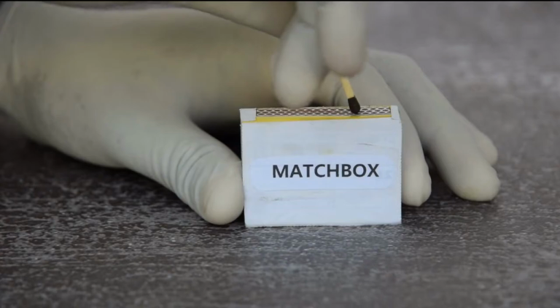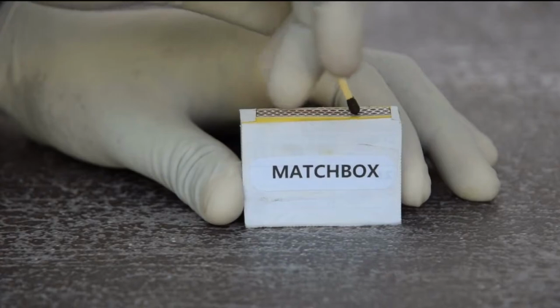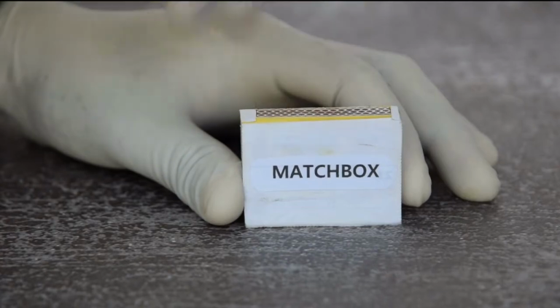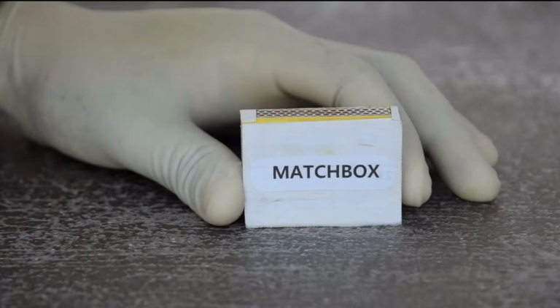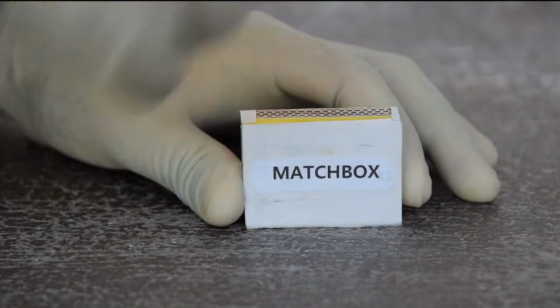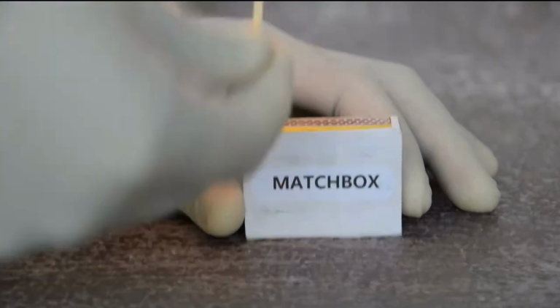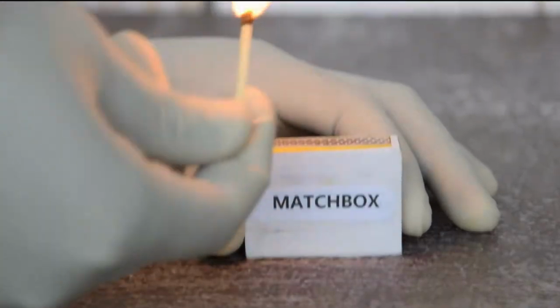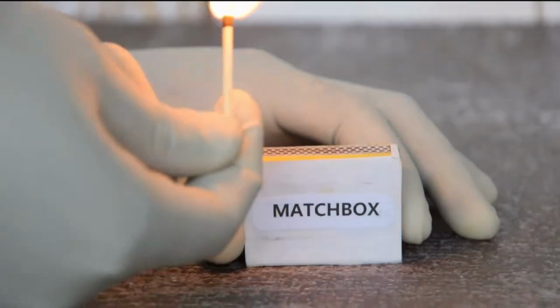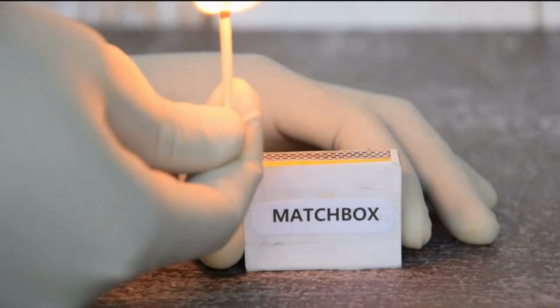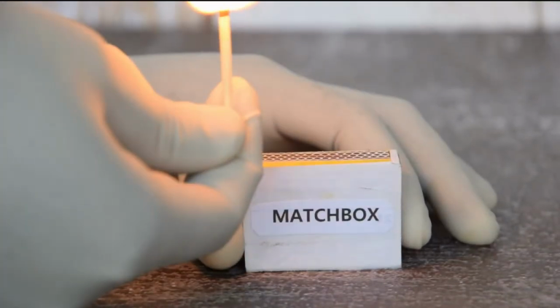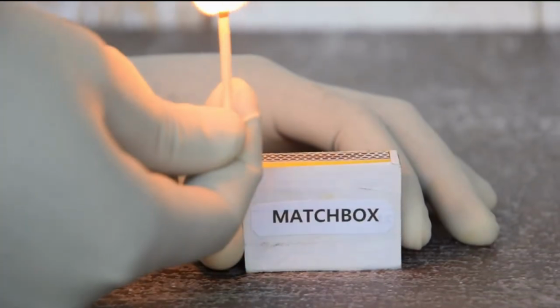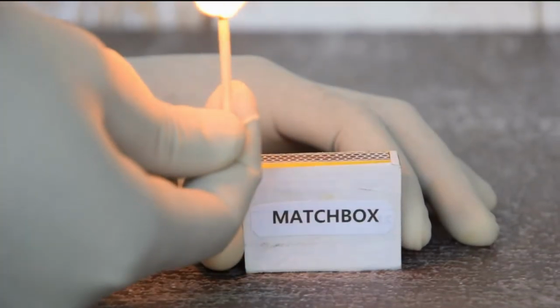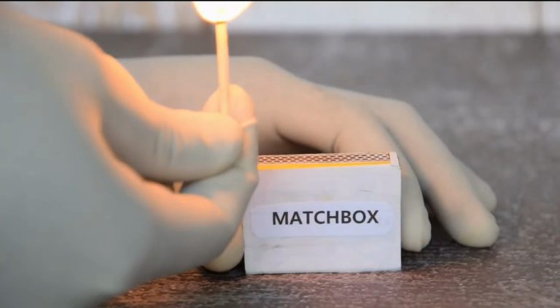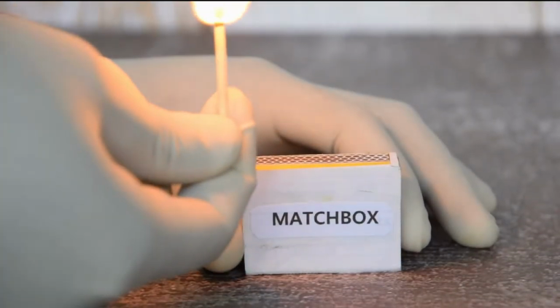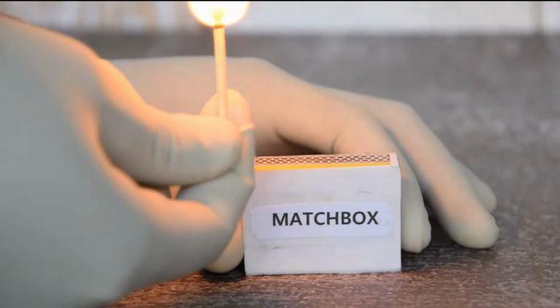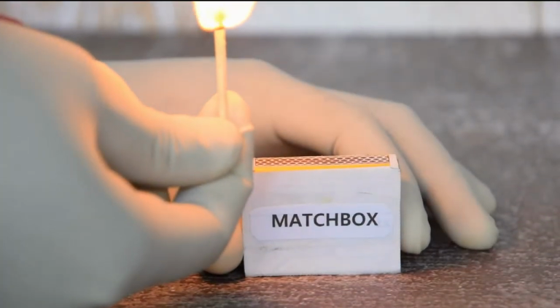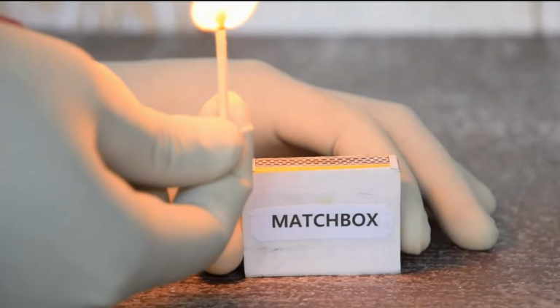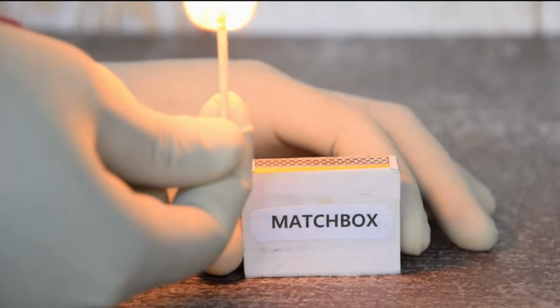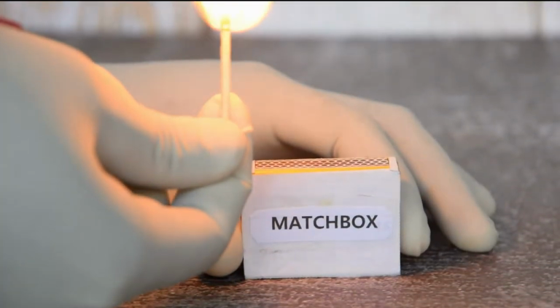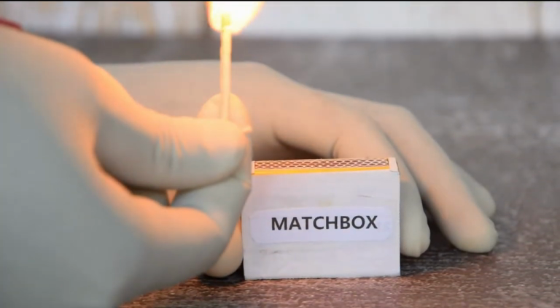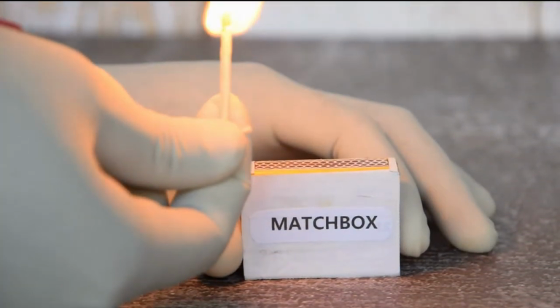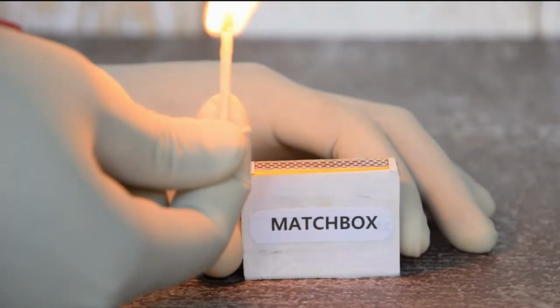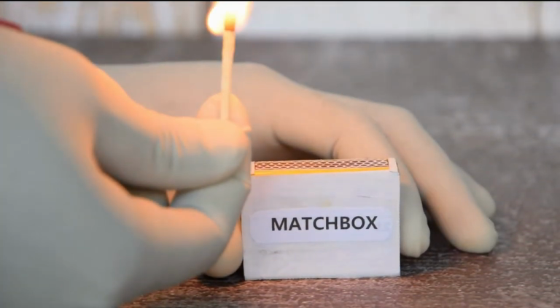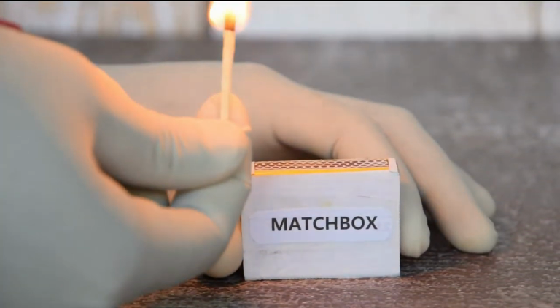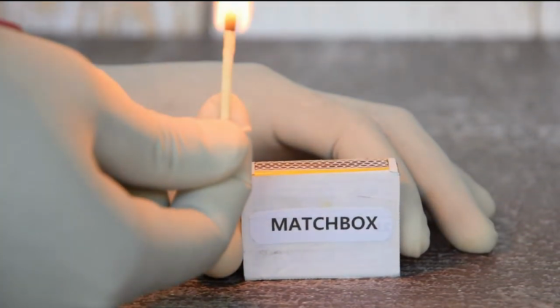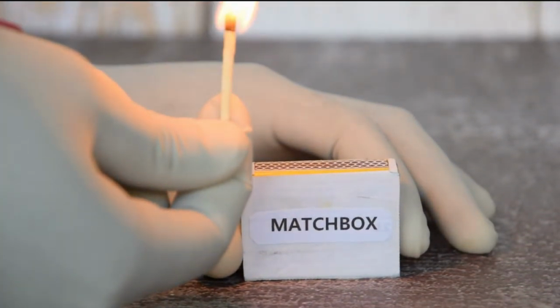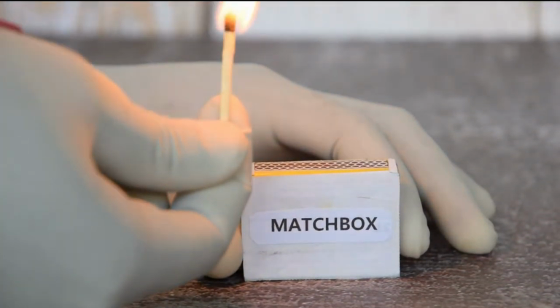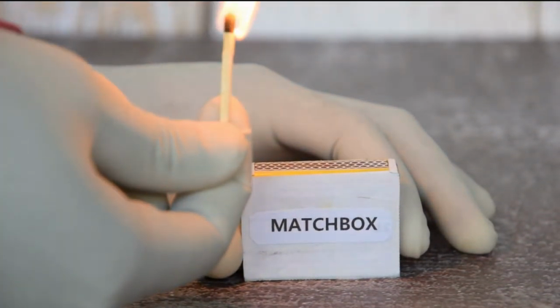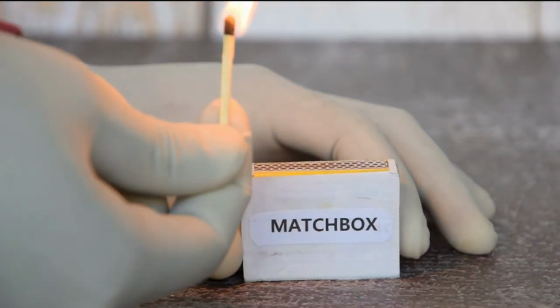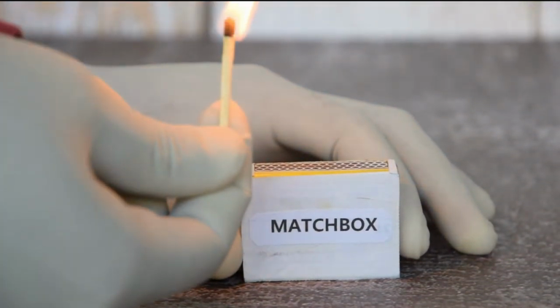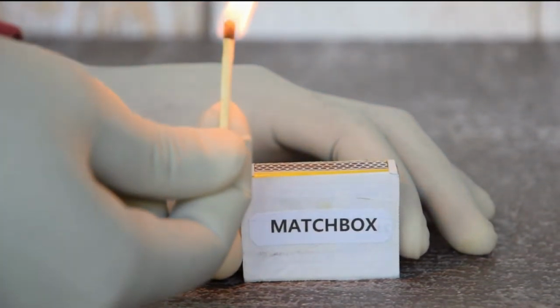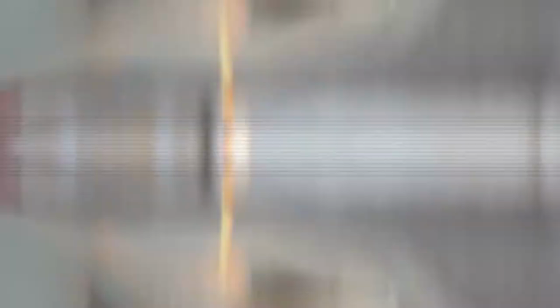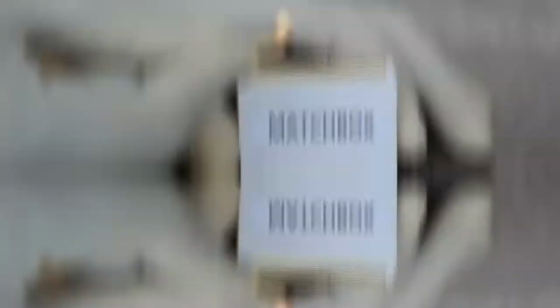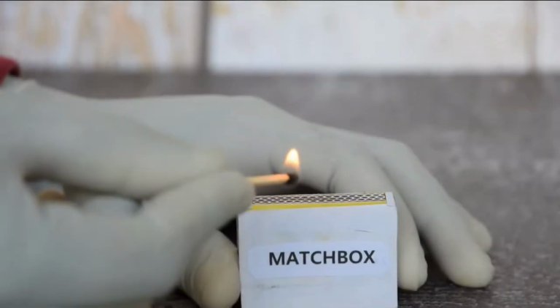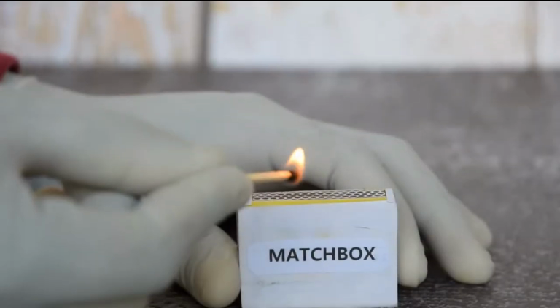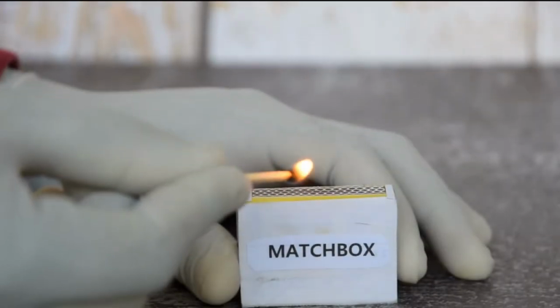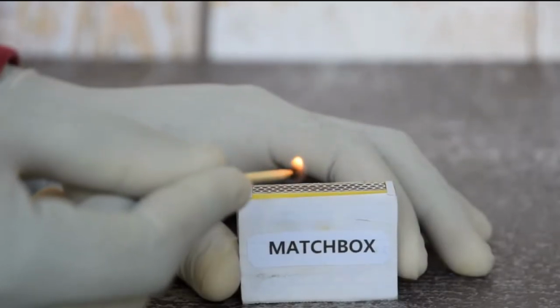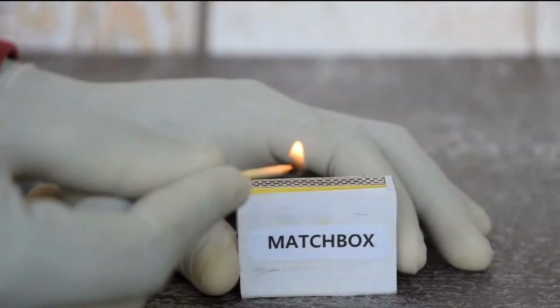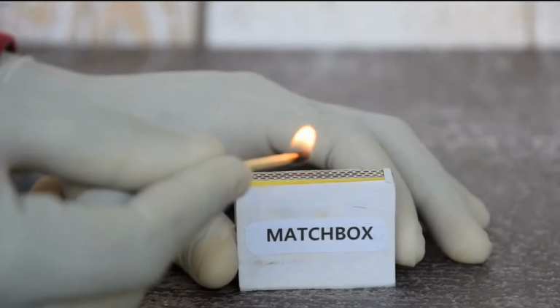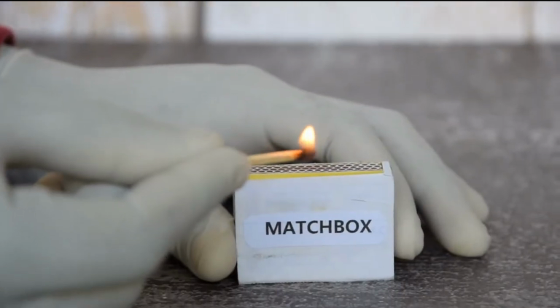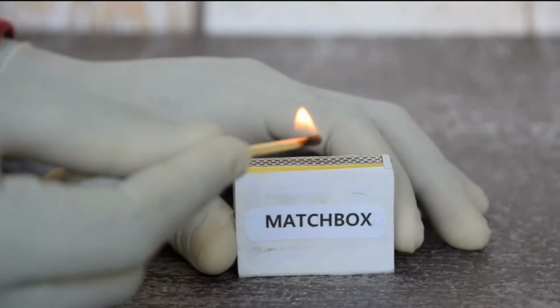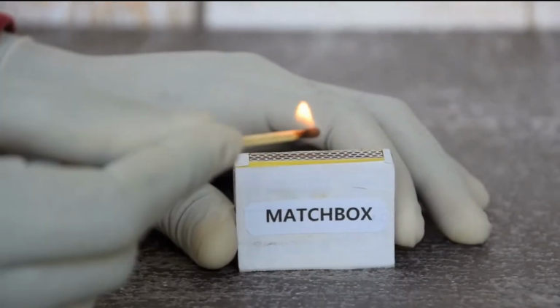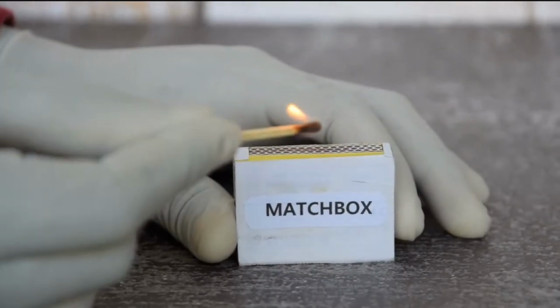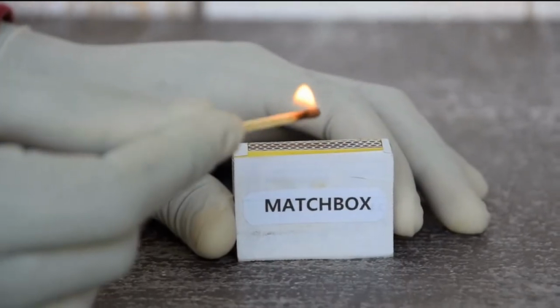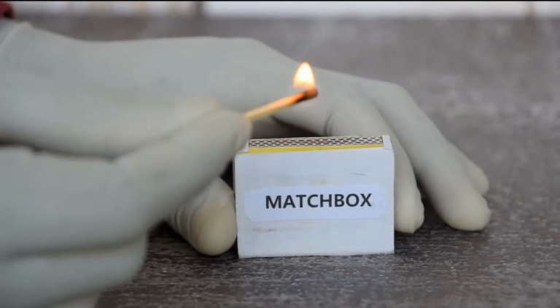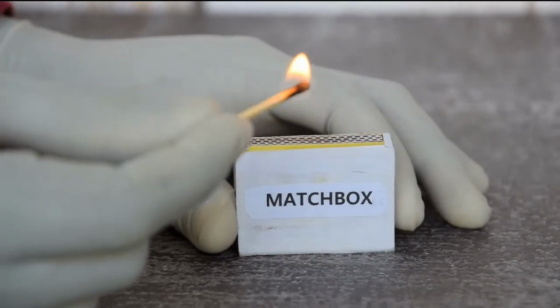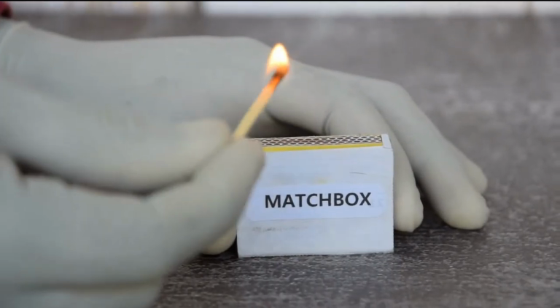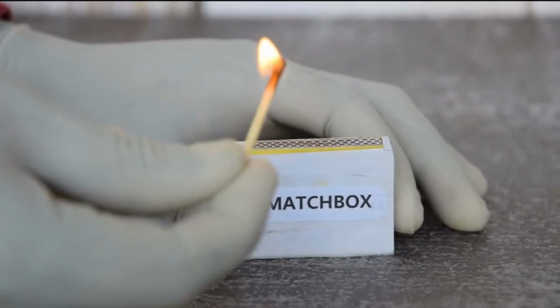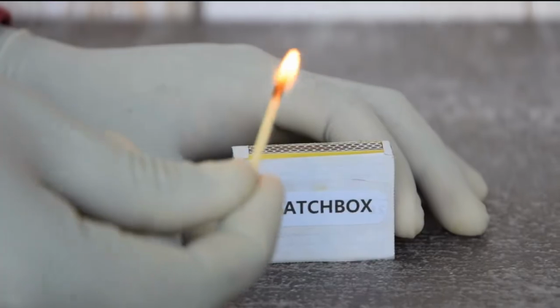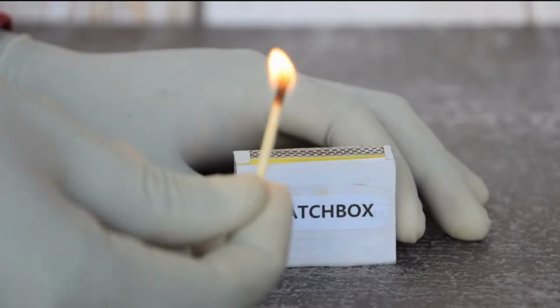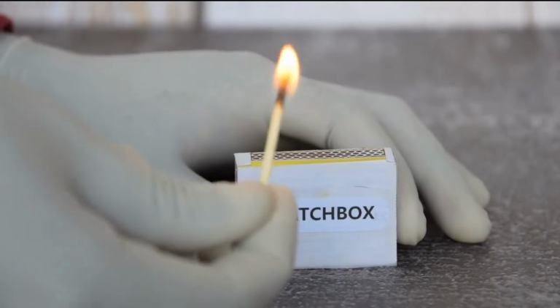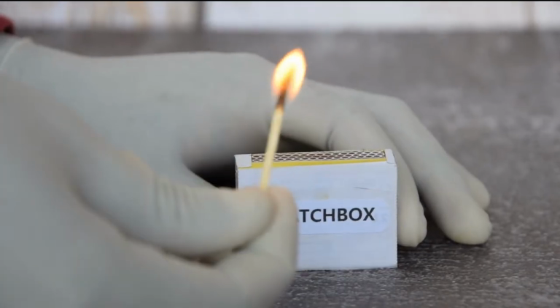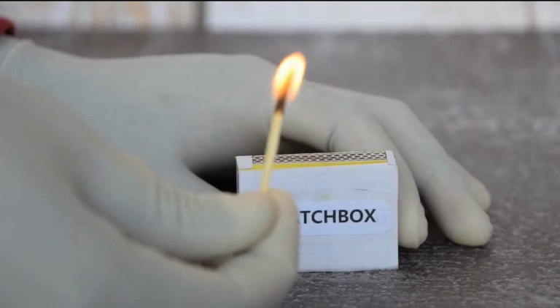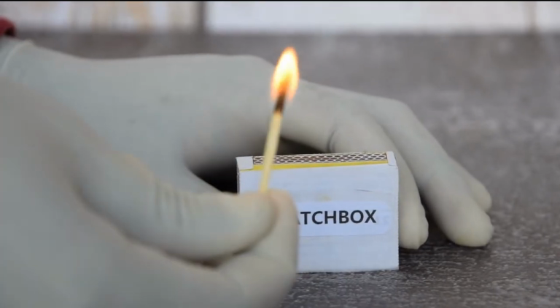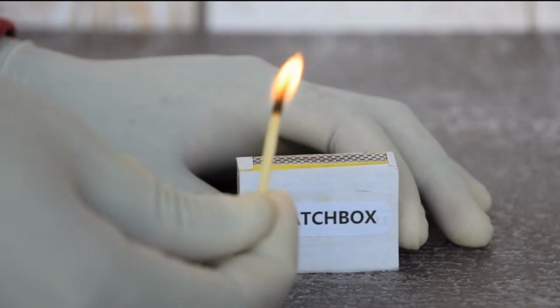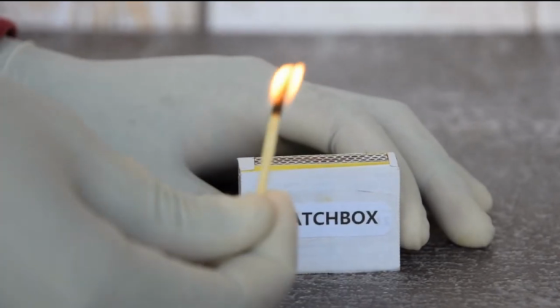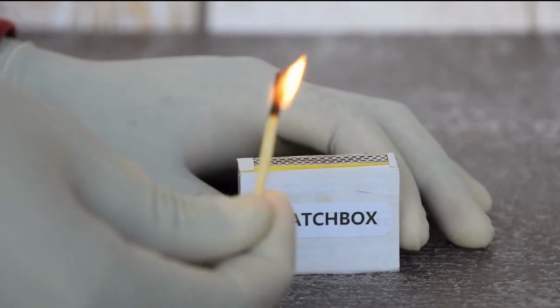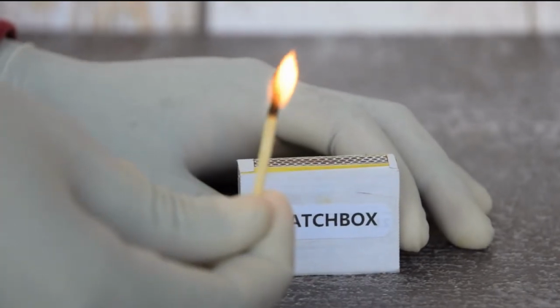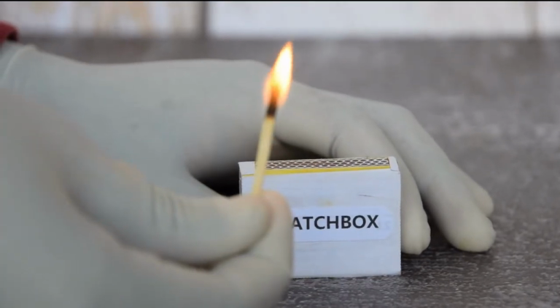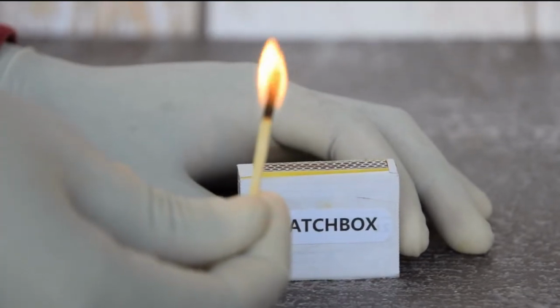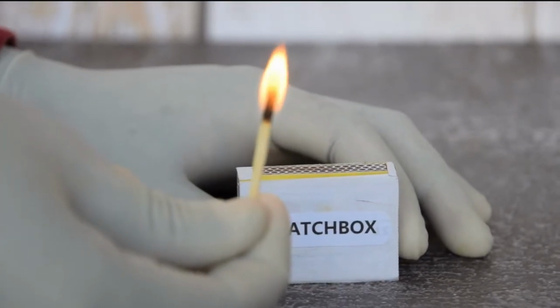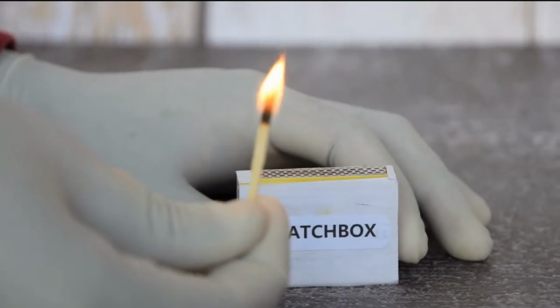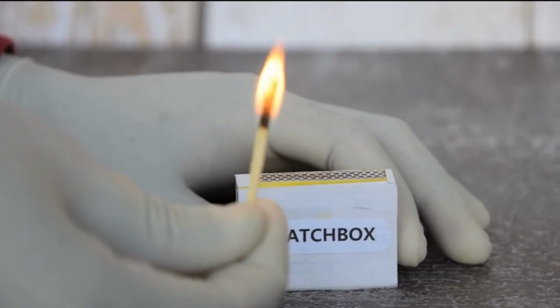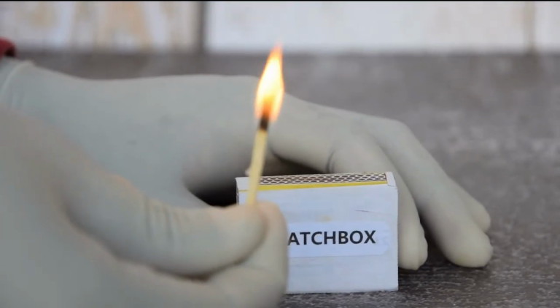Want to find out why you should place matchsticks in your plants? Does it help and make your plants healthy and lush?